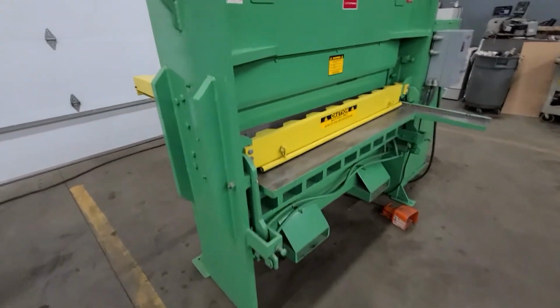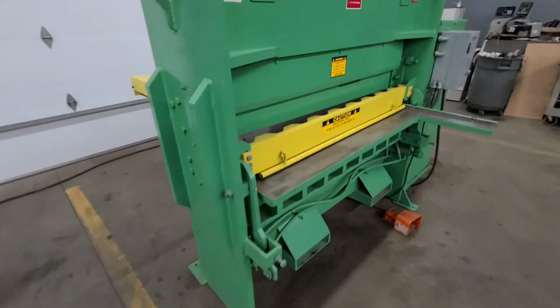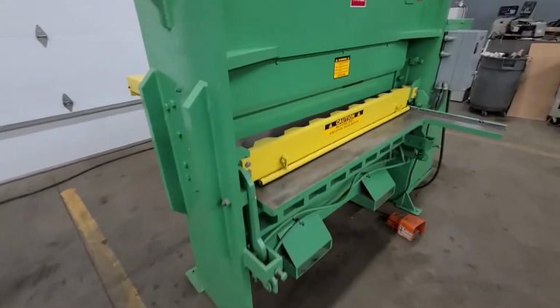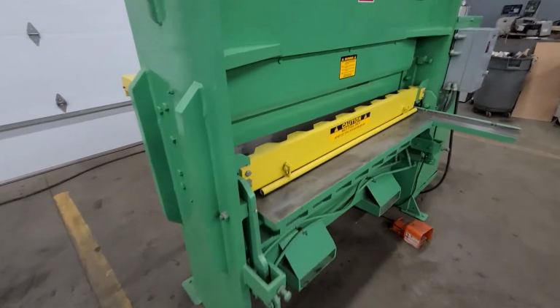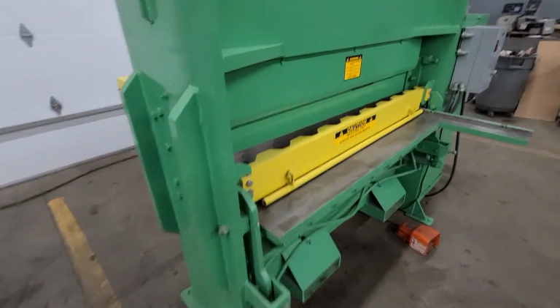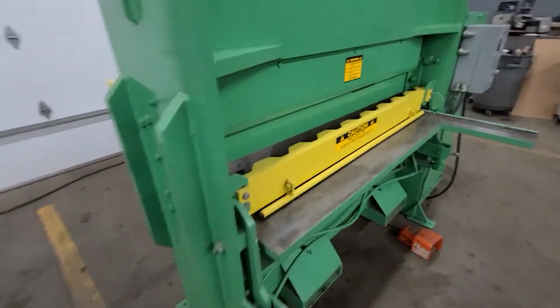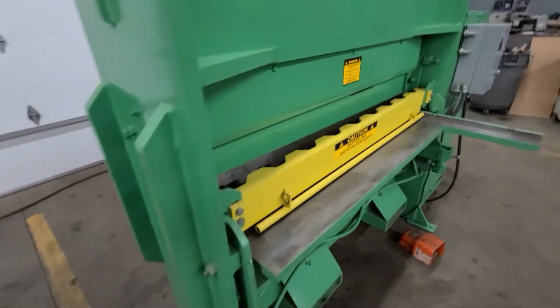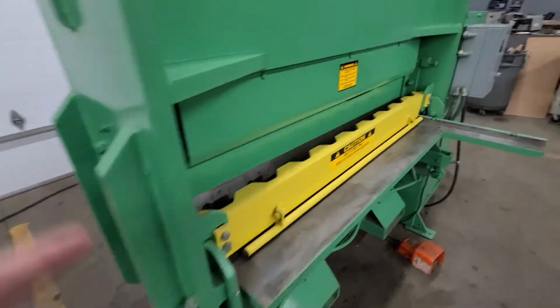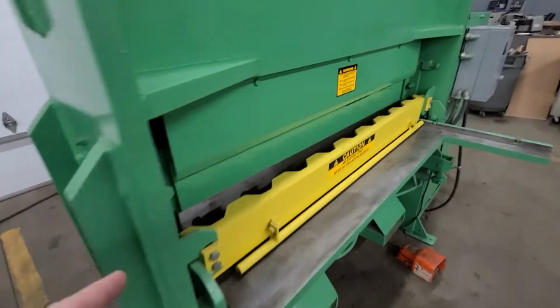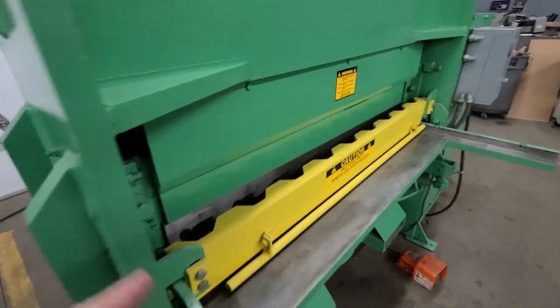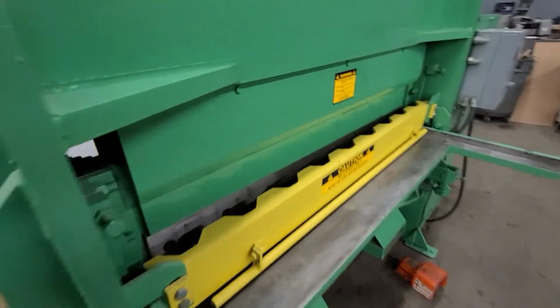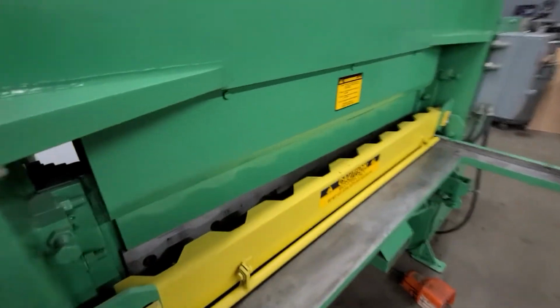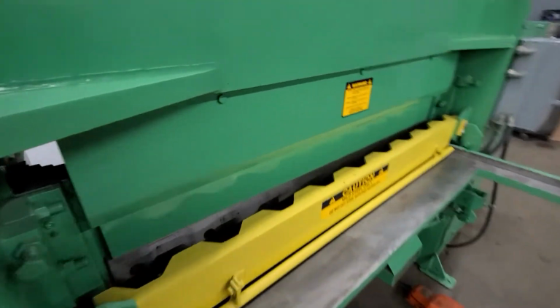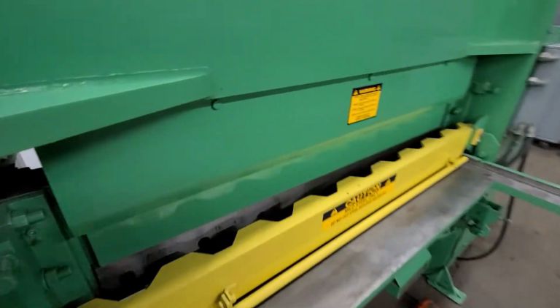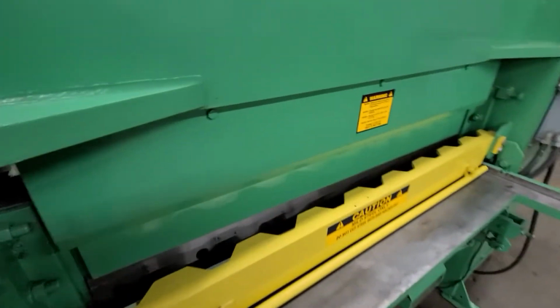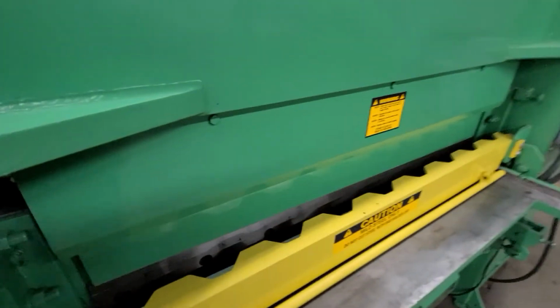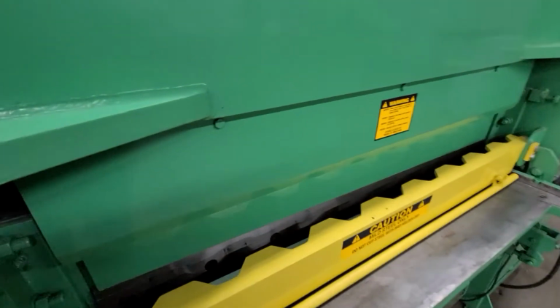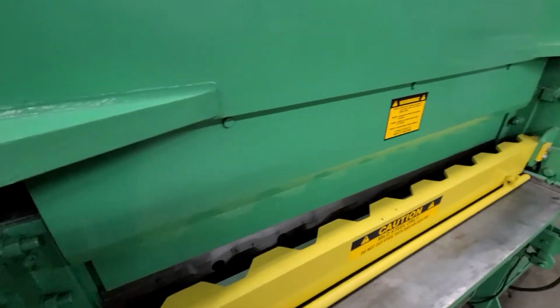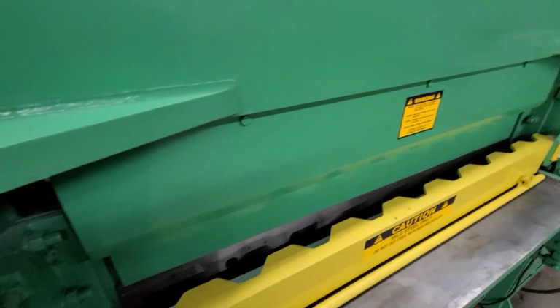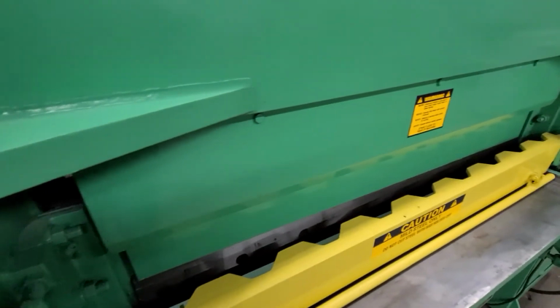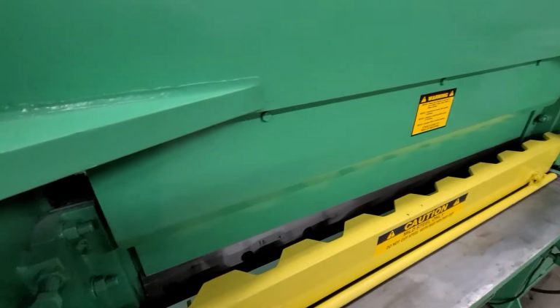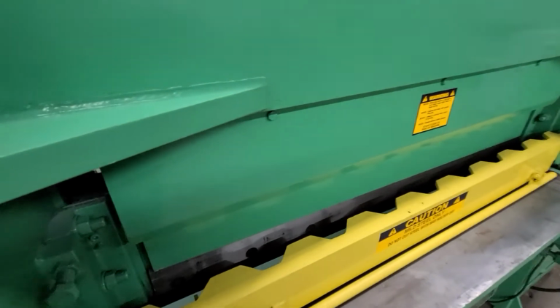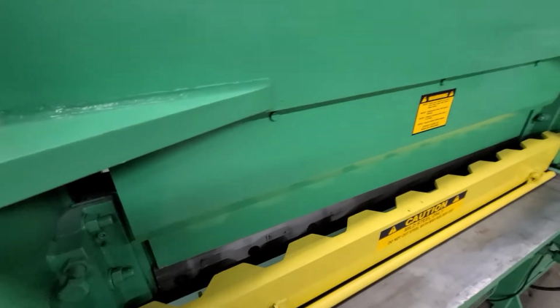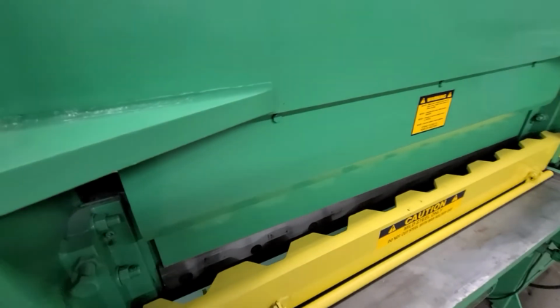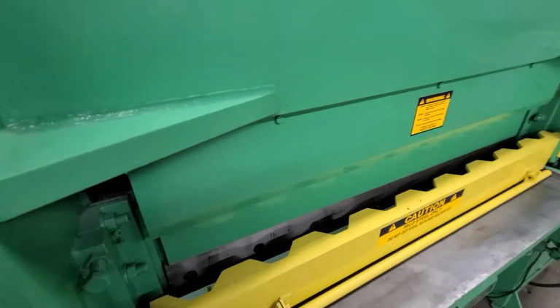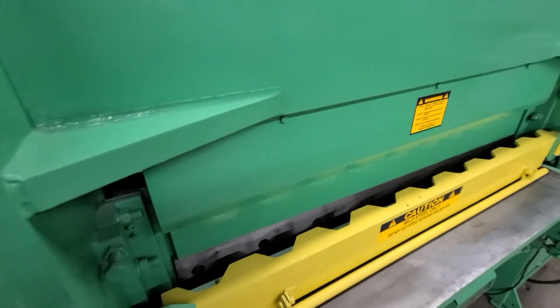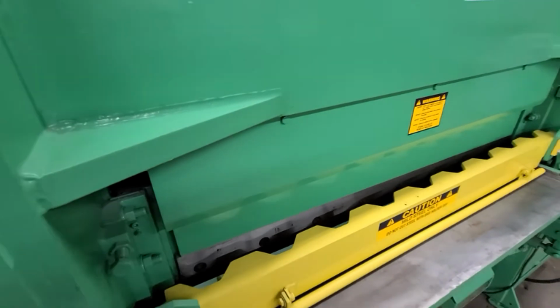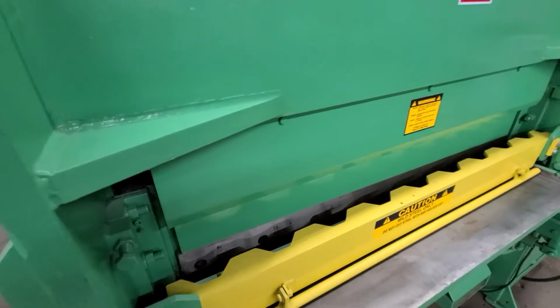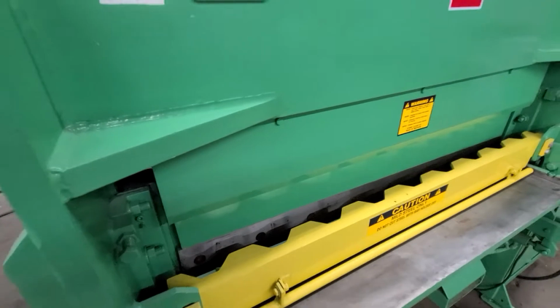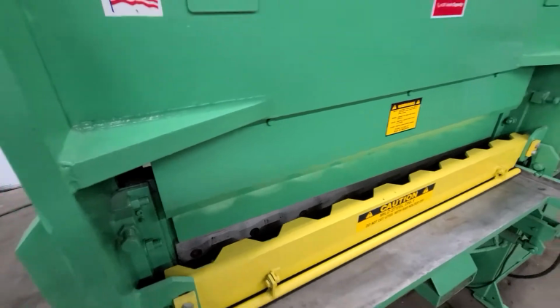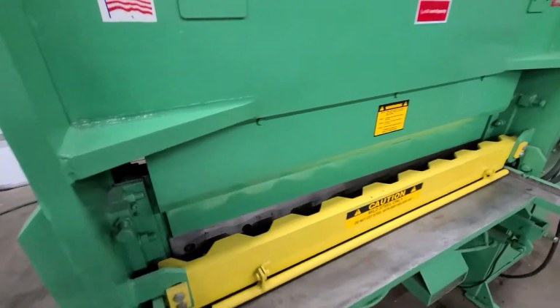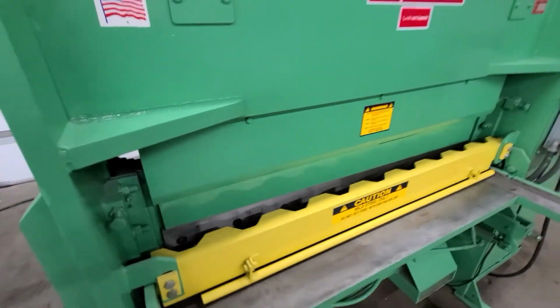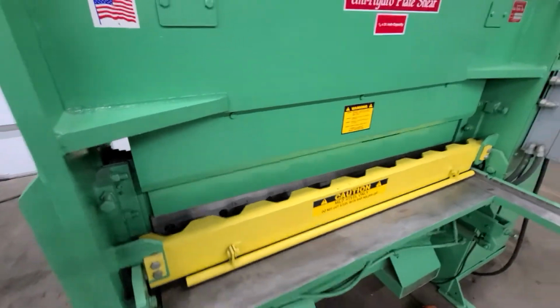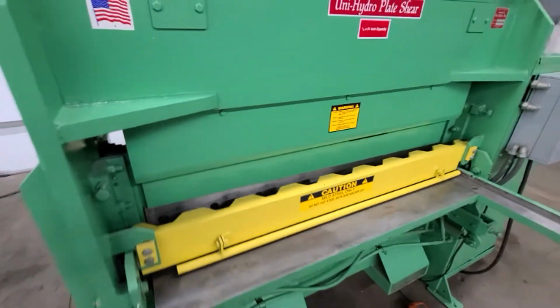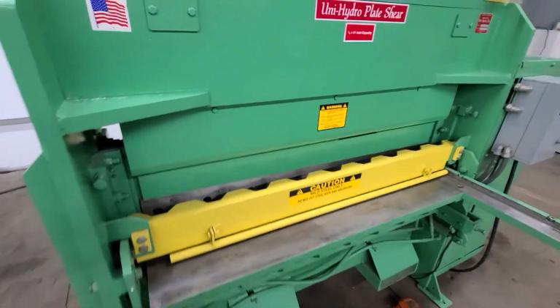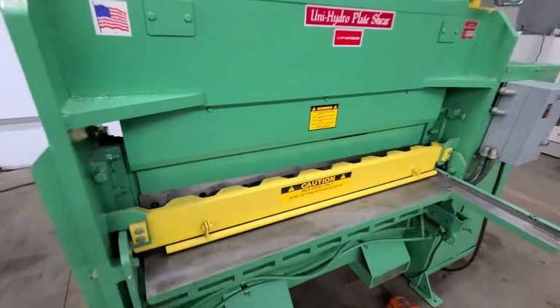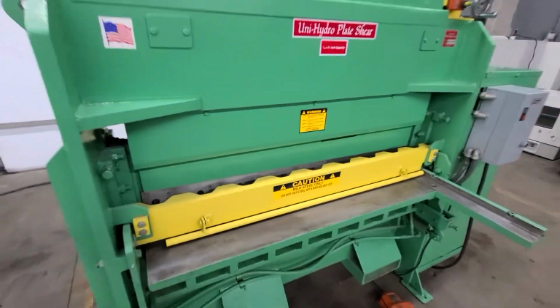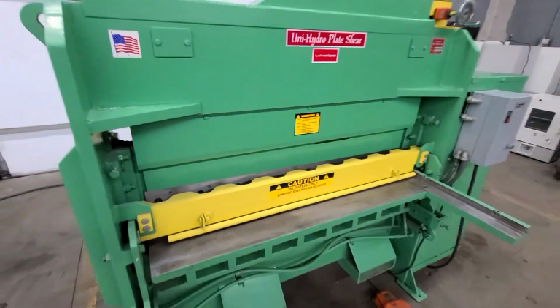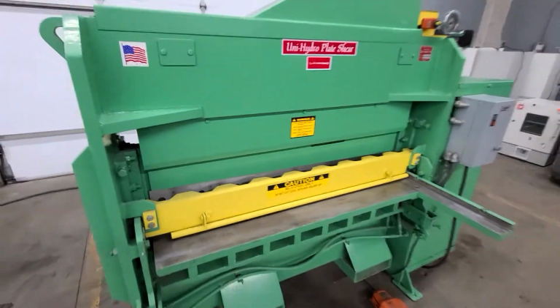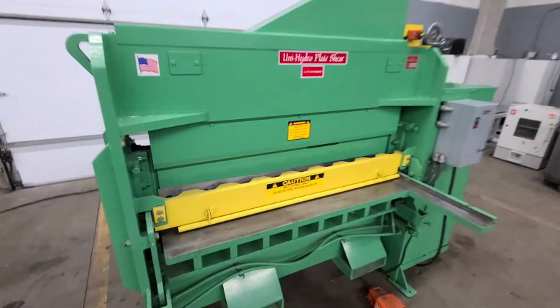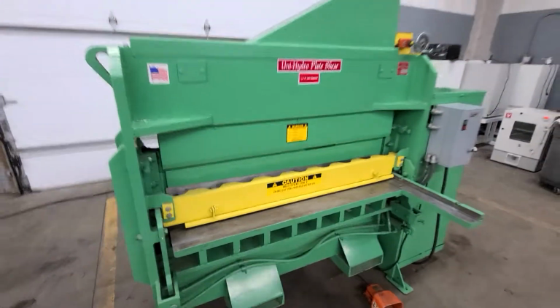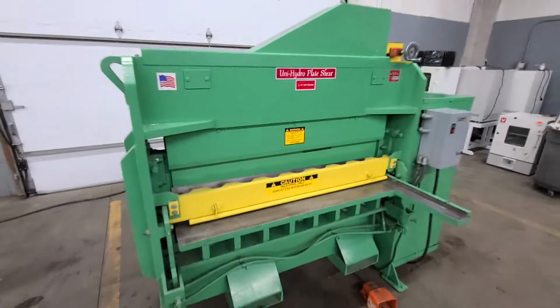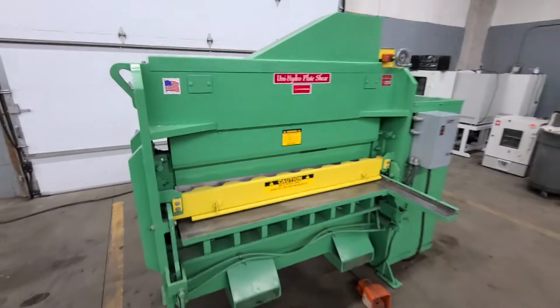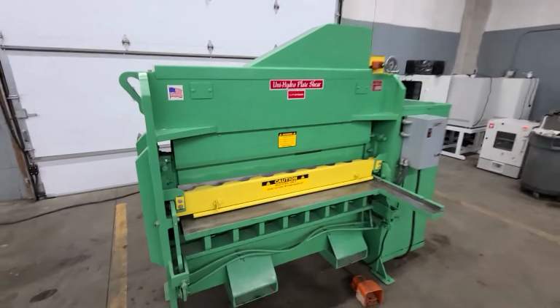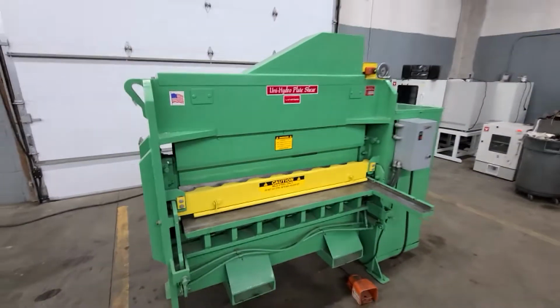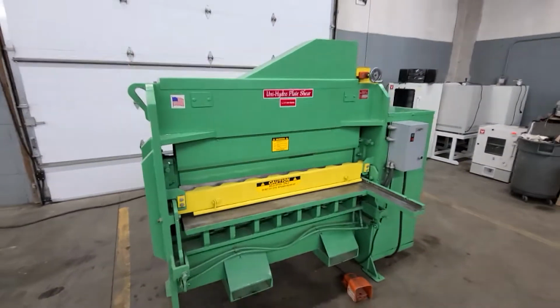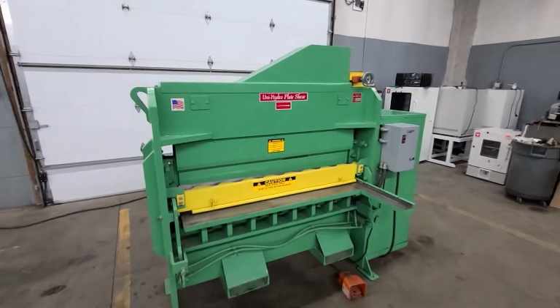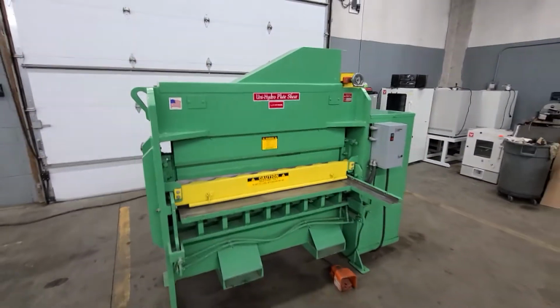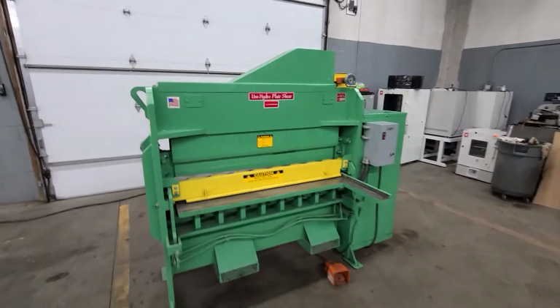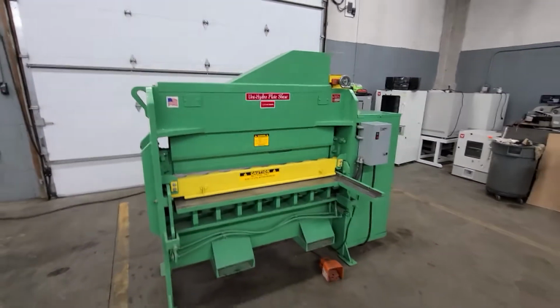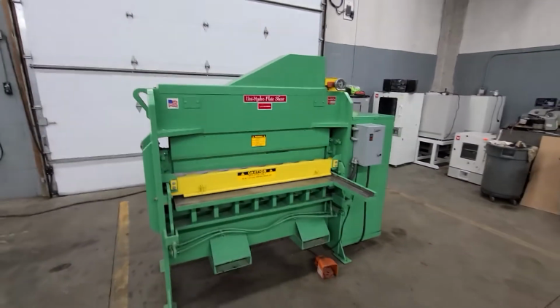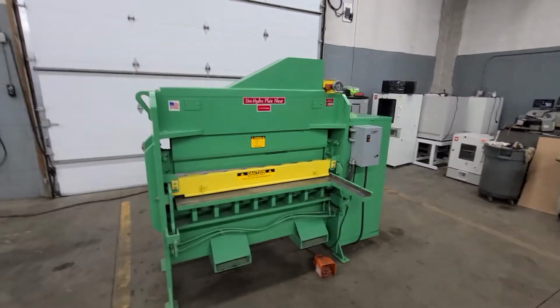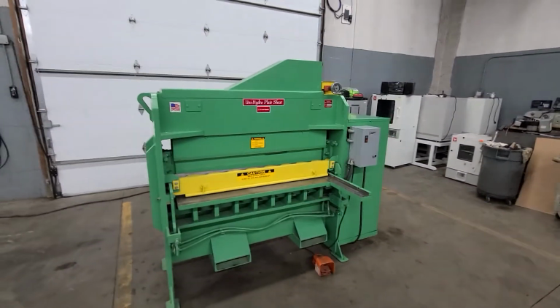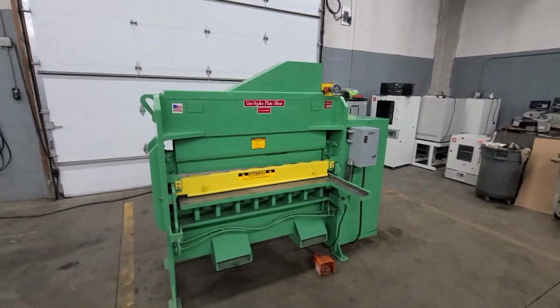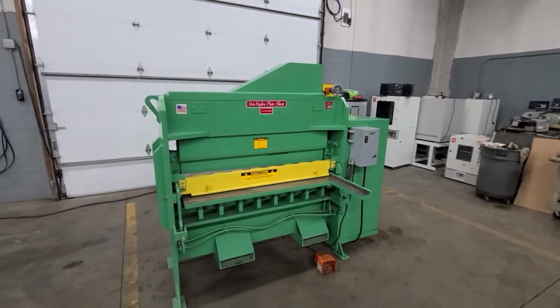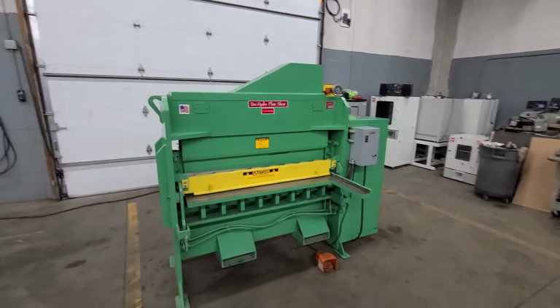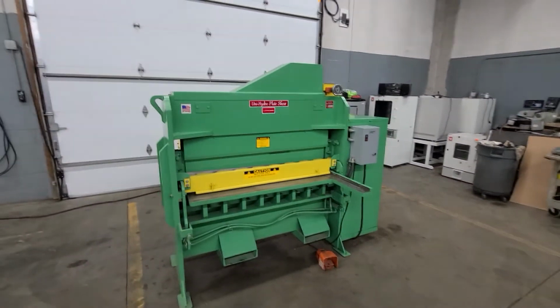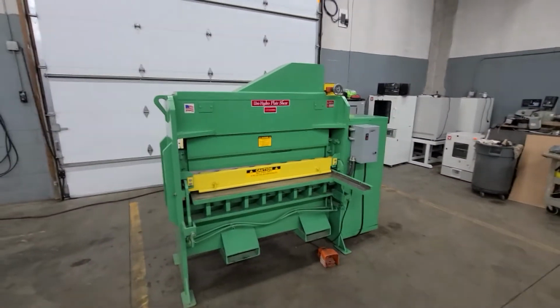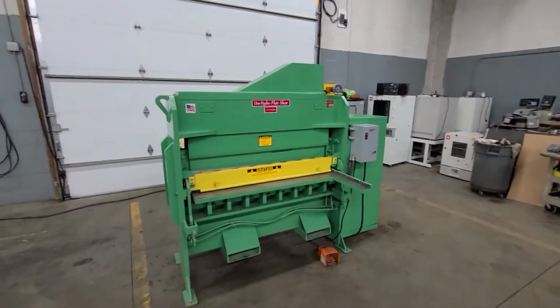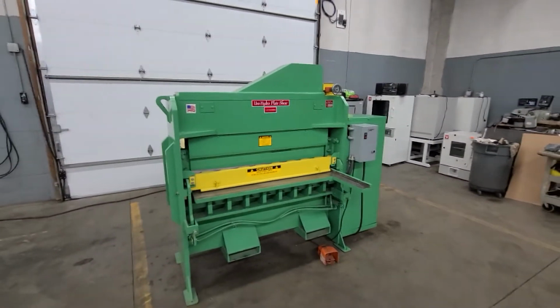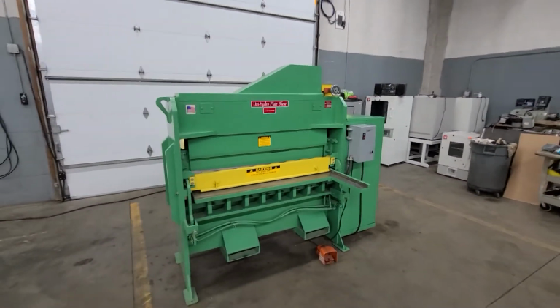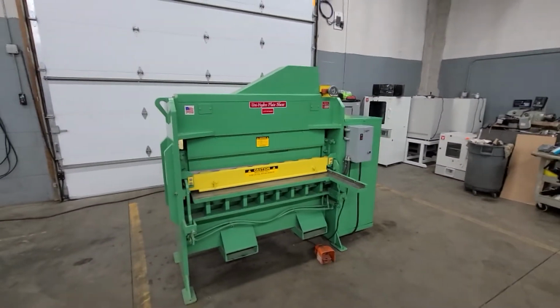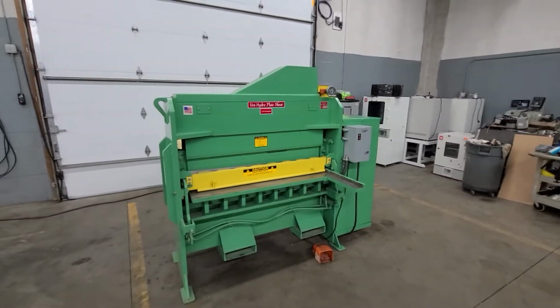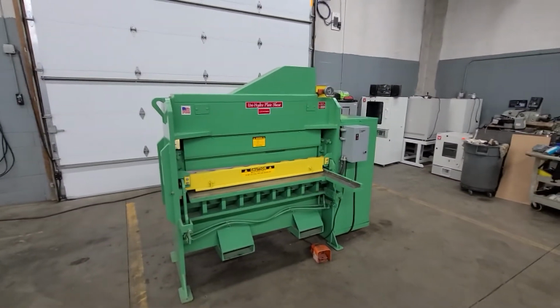I'll see if I can get some photos of the shear blade too. Specs will be in the quote. Thanks for watchin'.